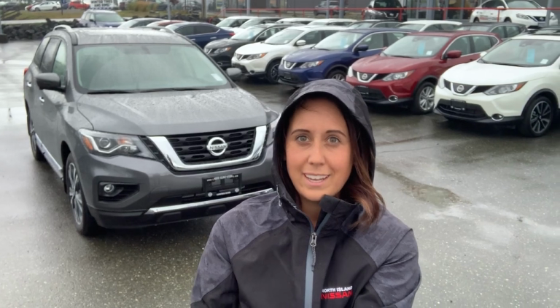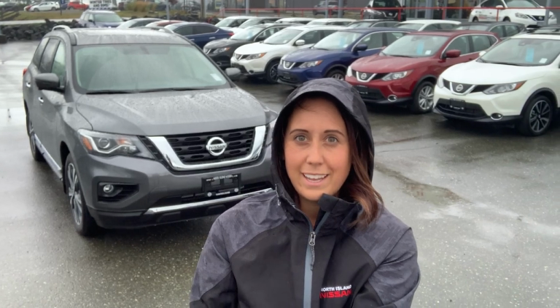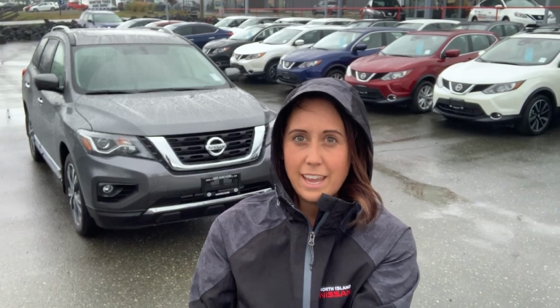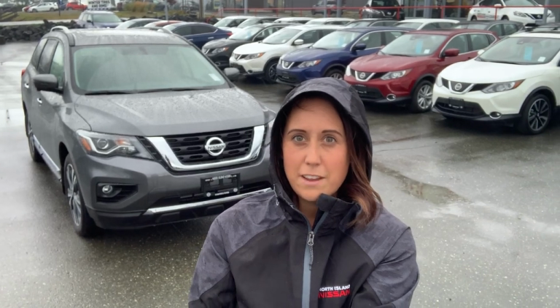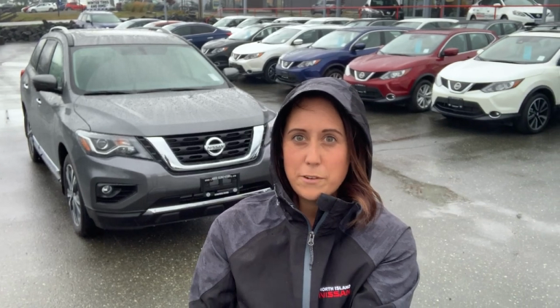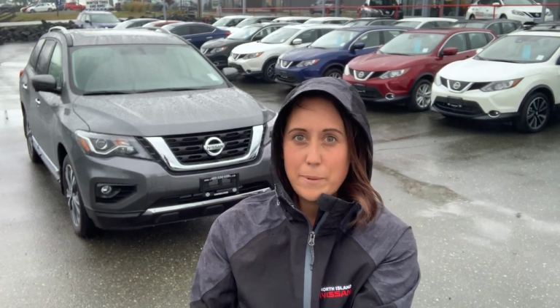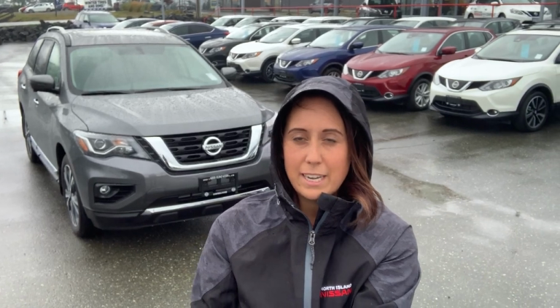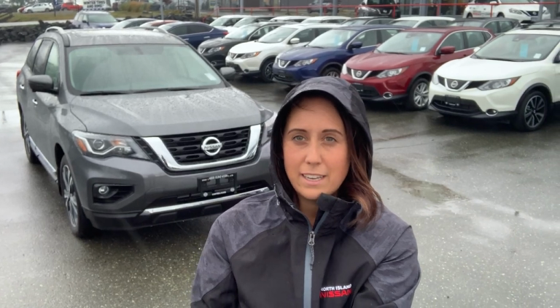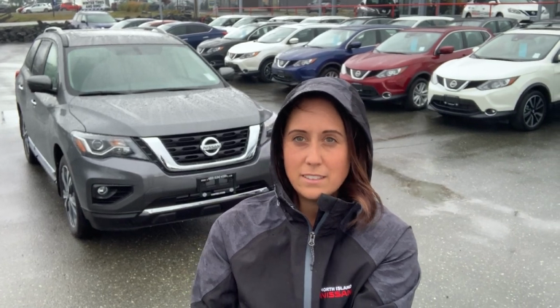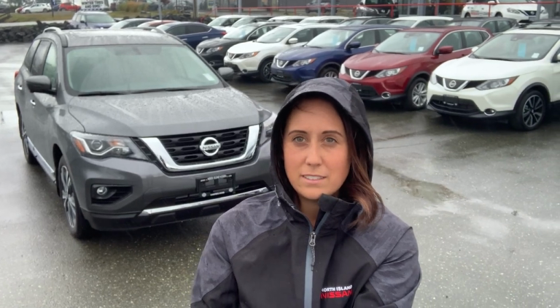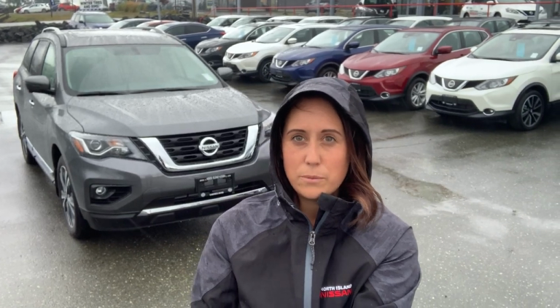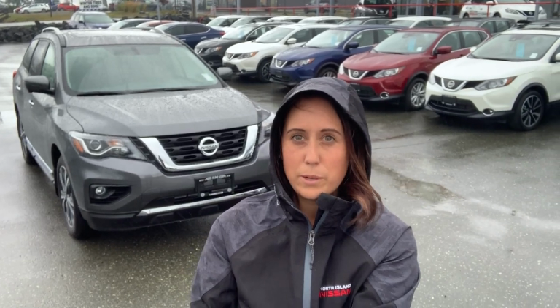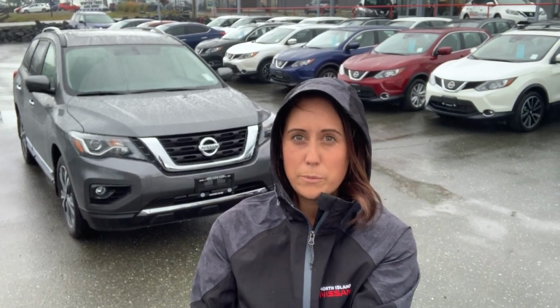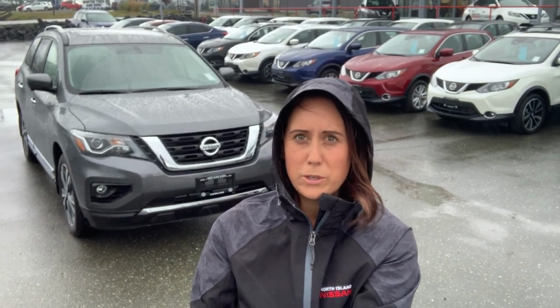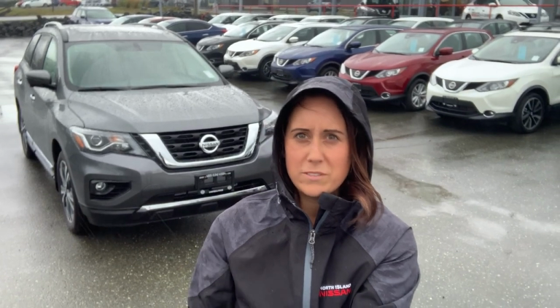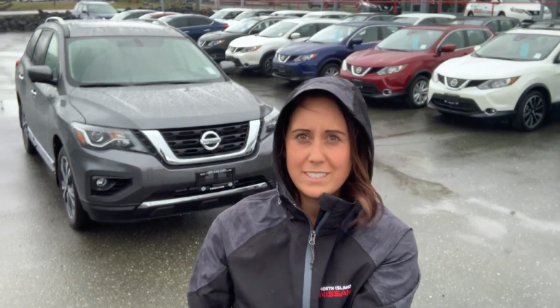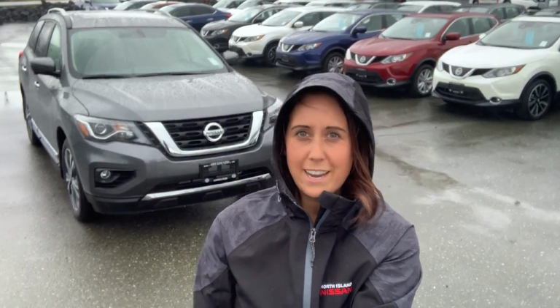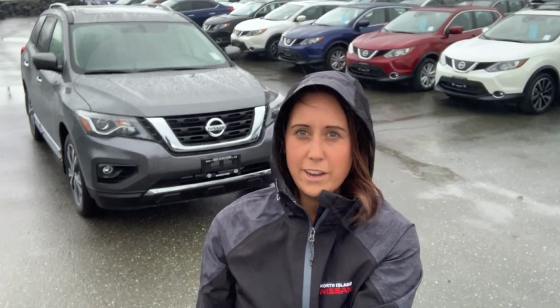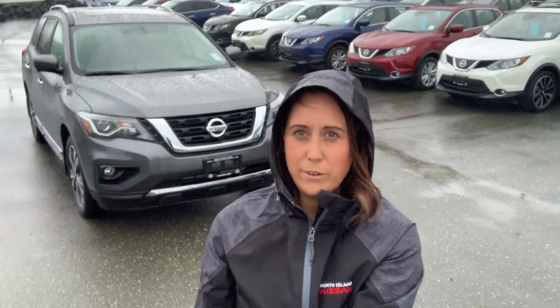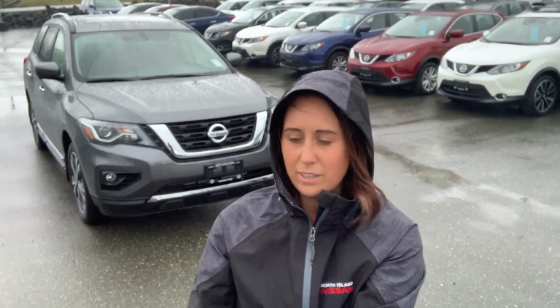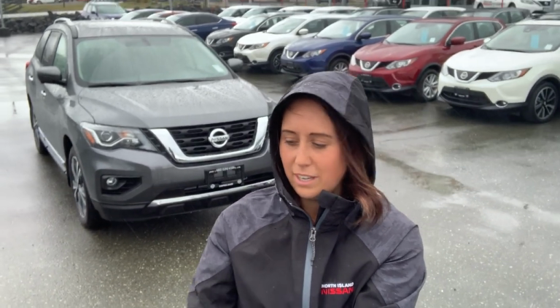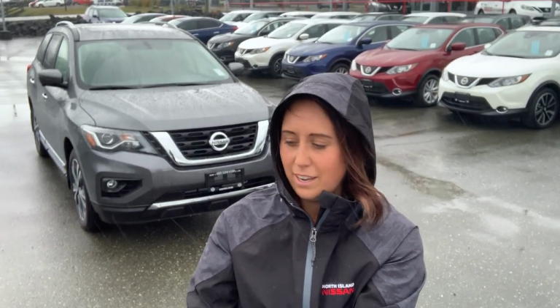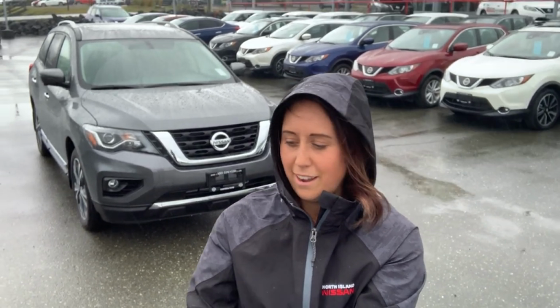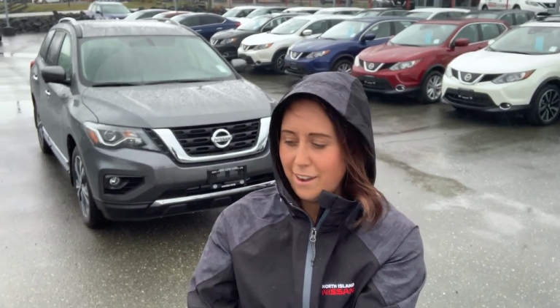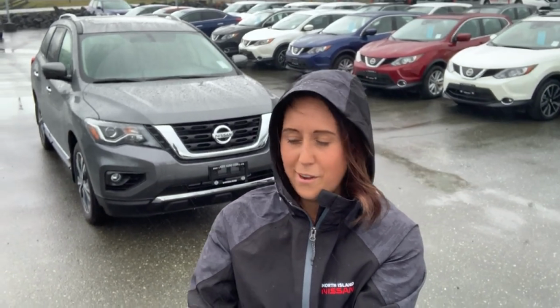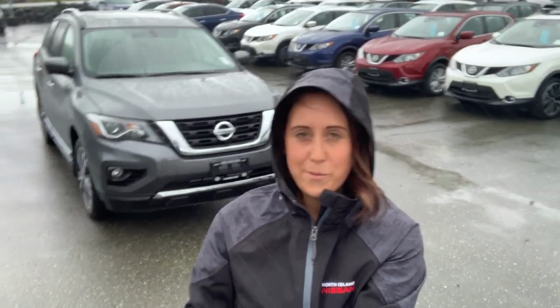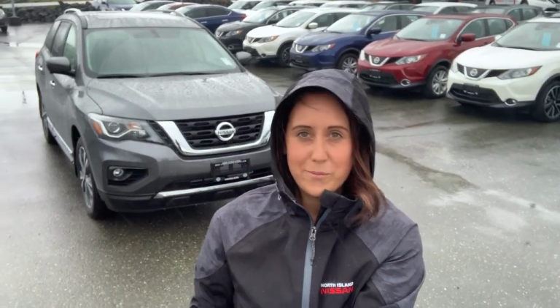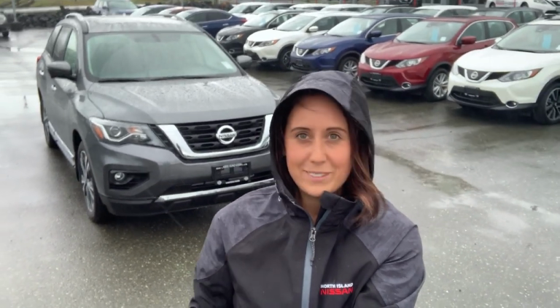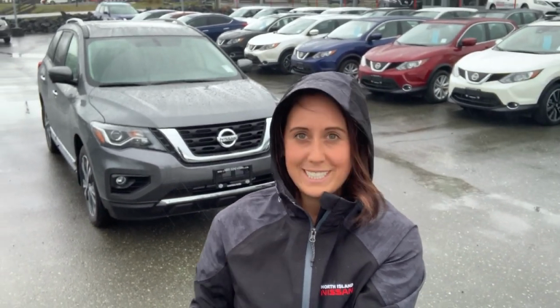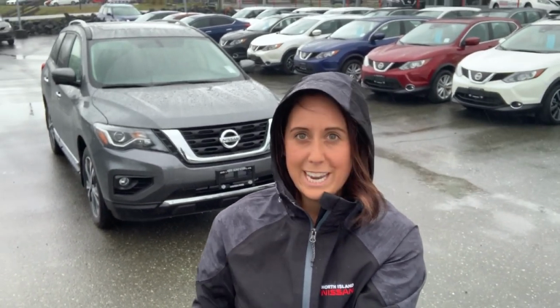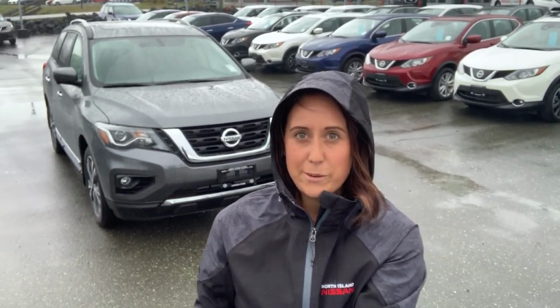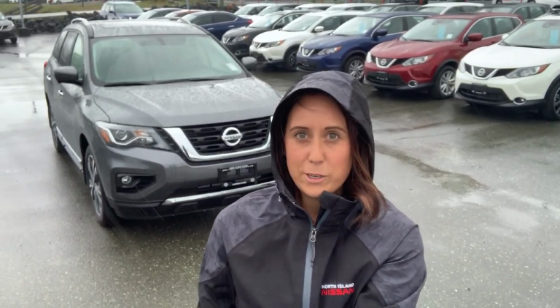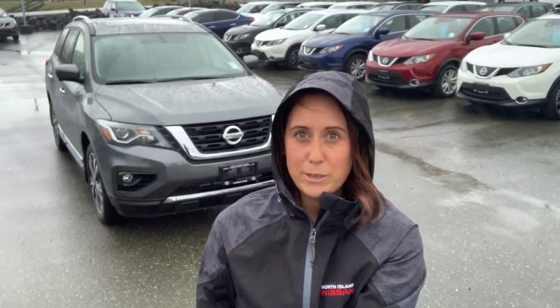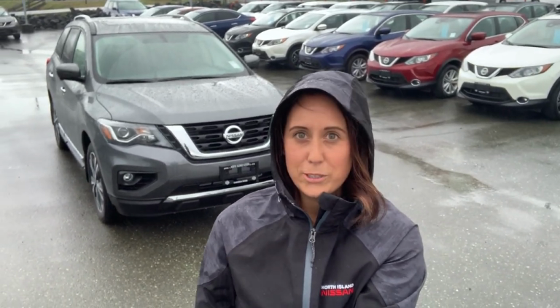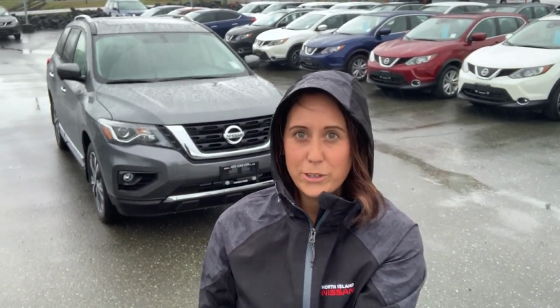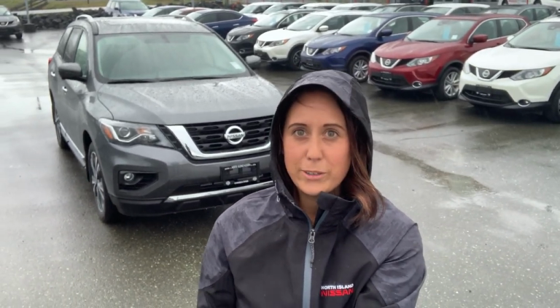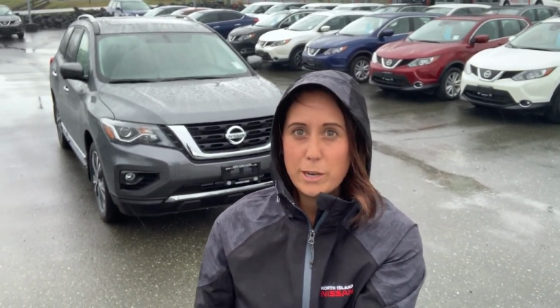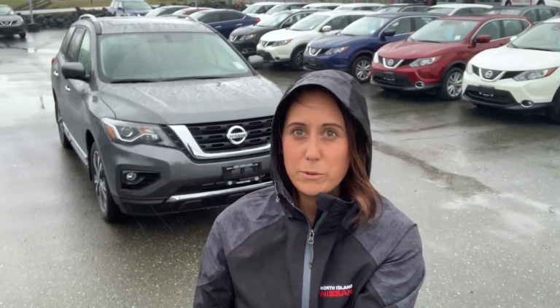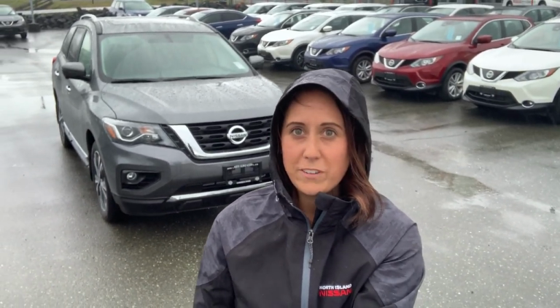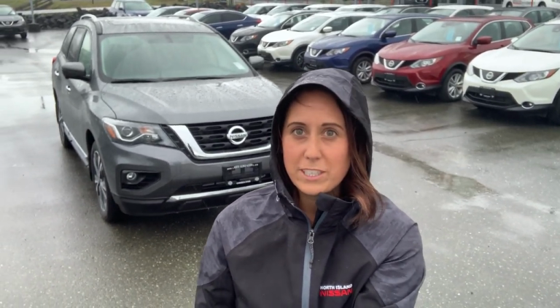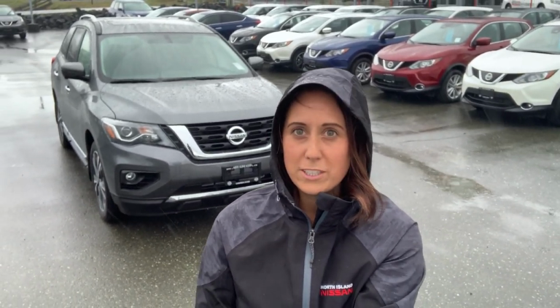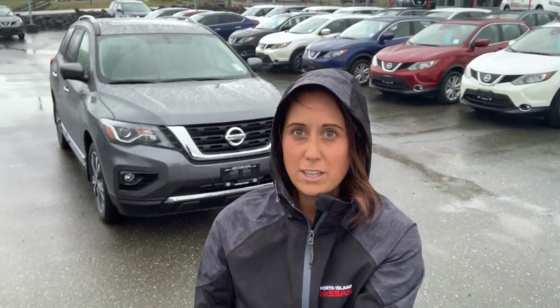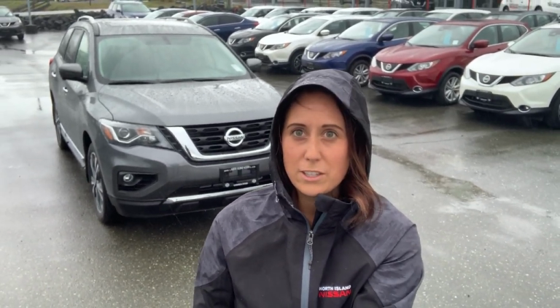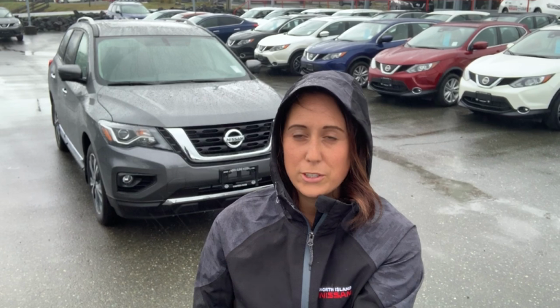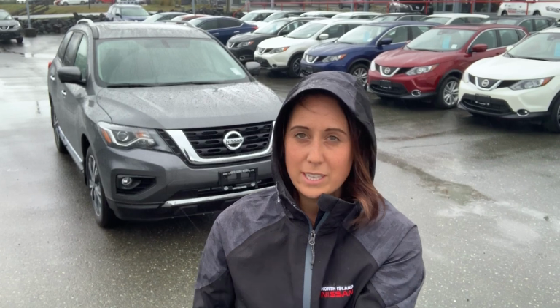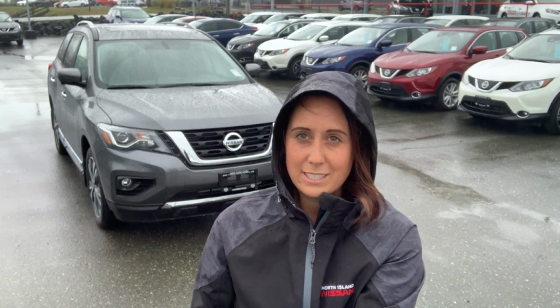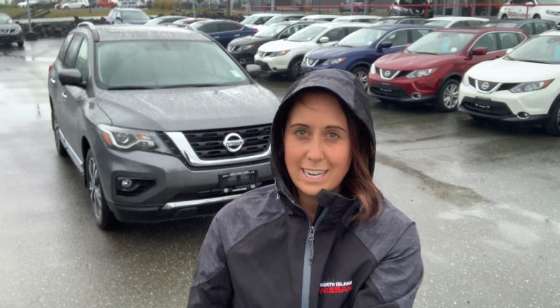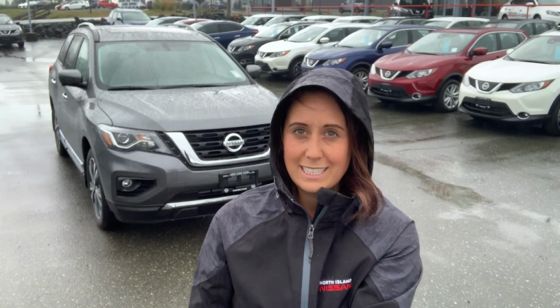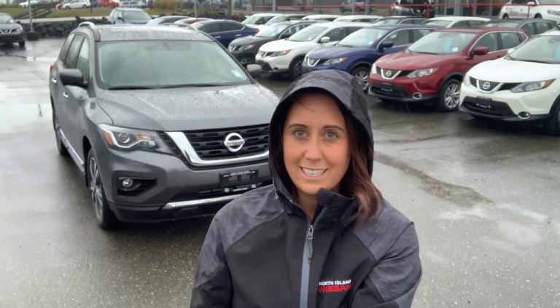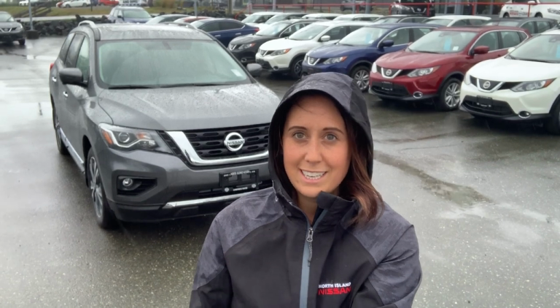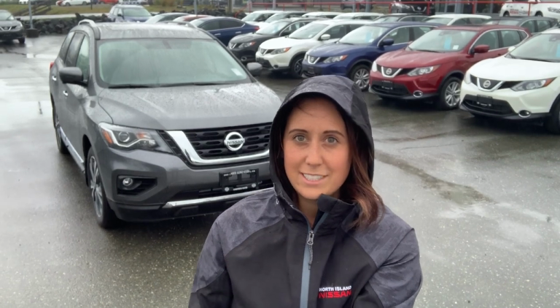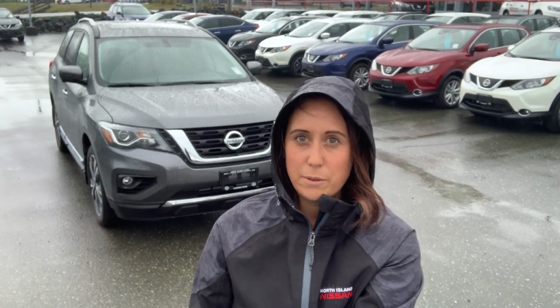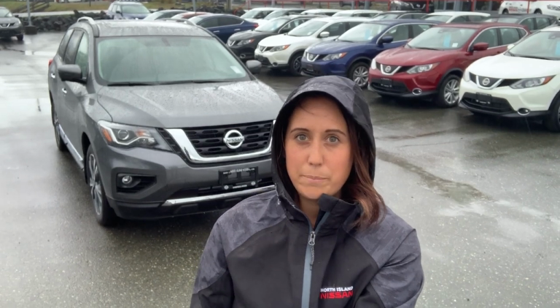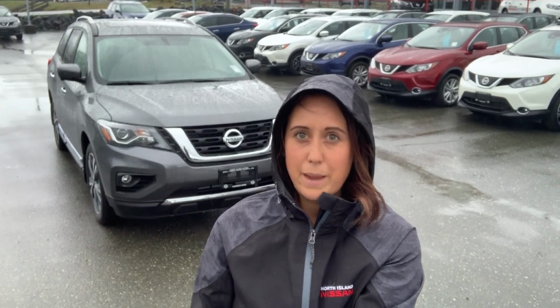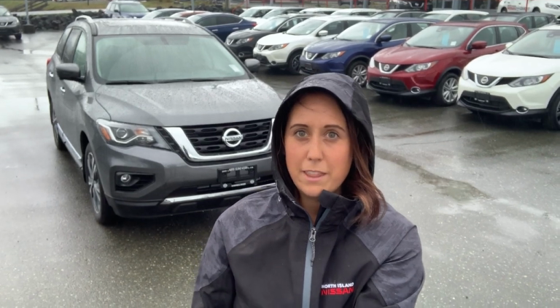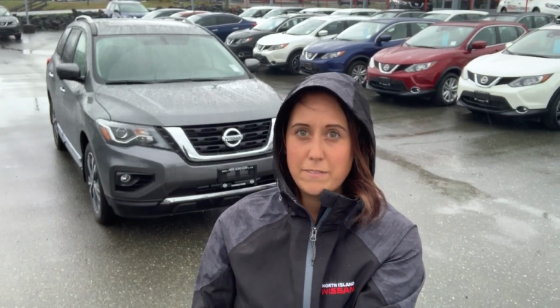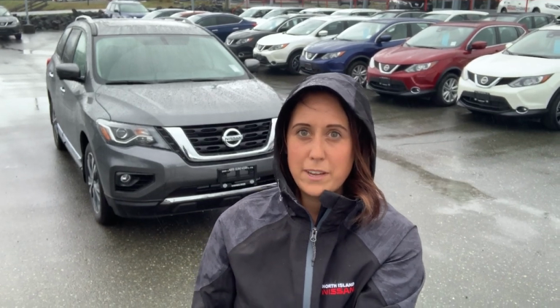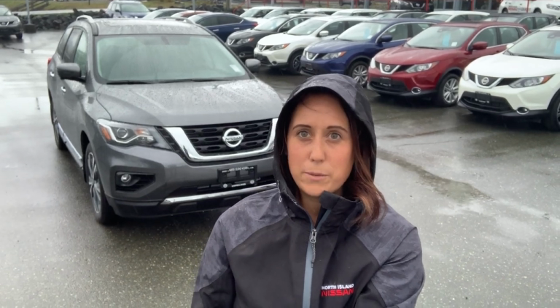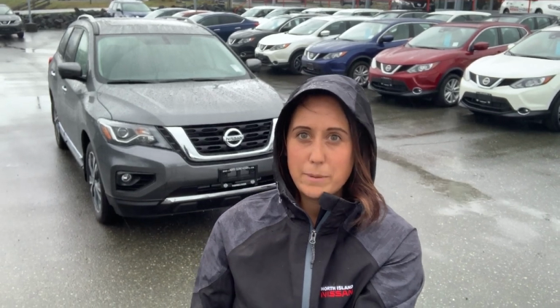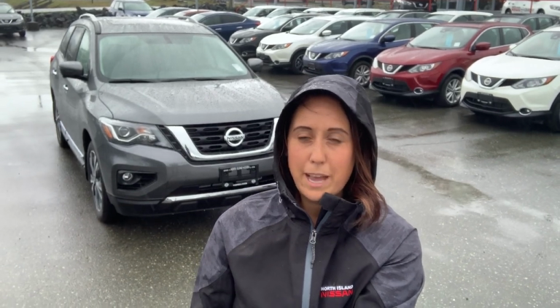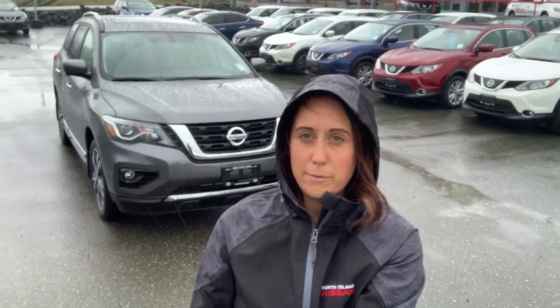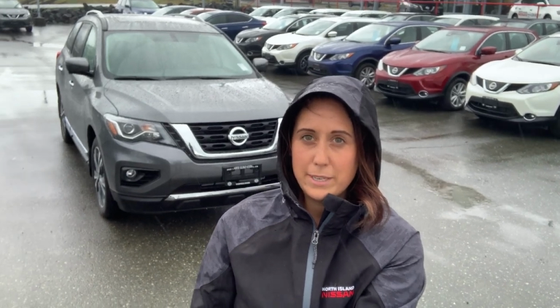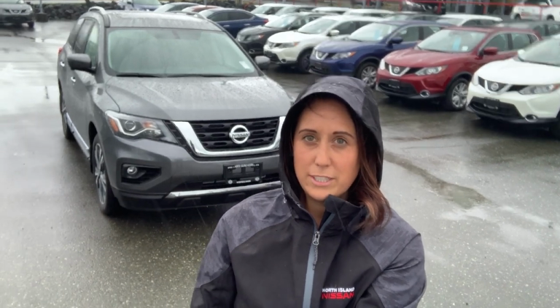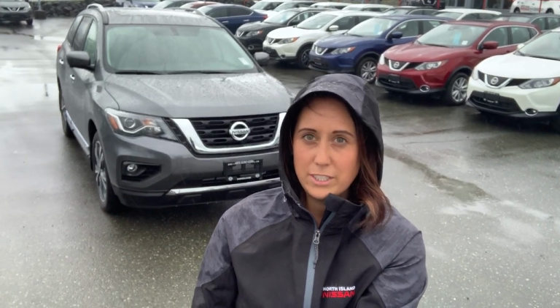Hey everybody, what a beautiful day out. Today I'm going to be showing you a couple of features on the 2019 Nissan Pathfinder Platinum Edition.